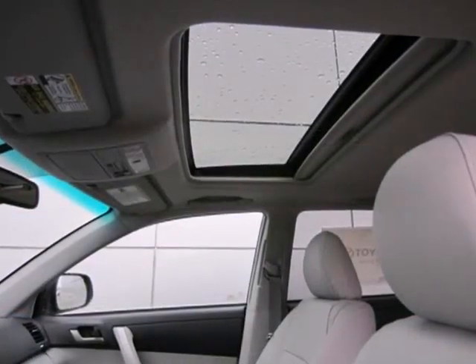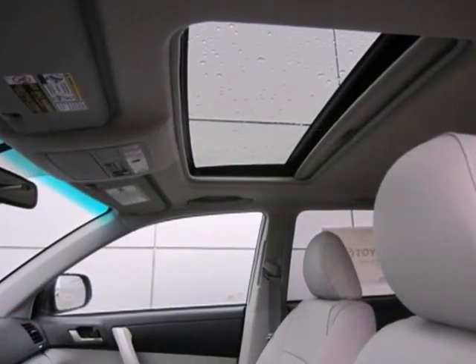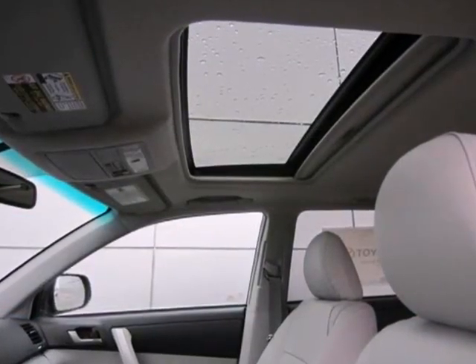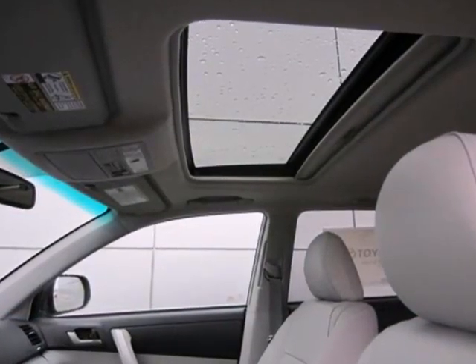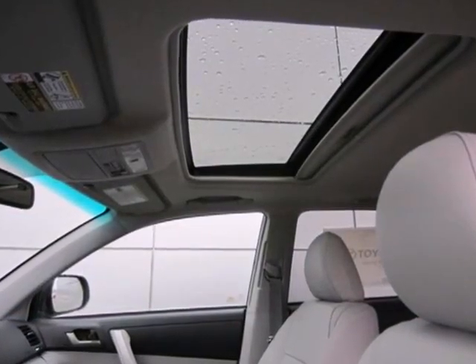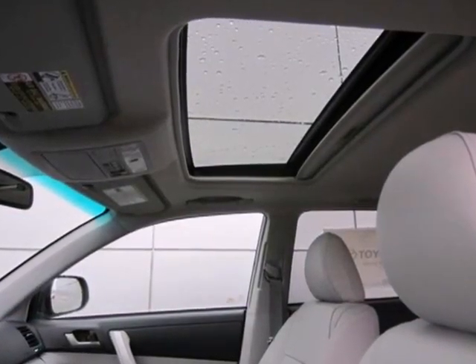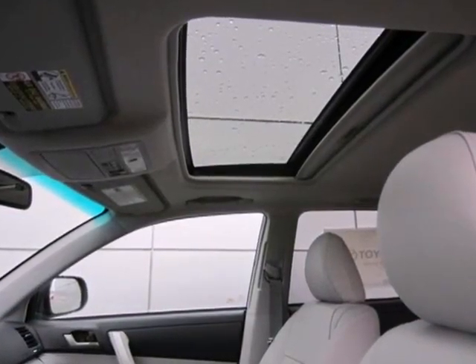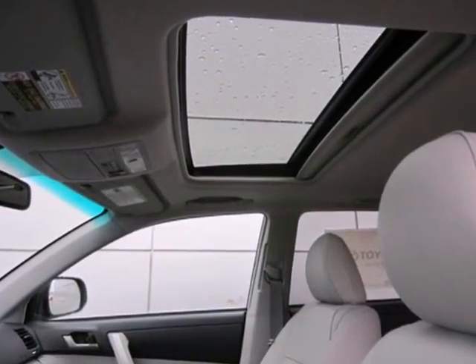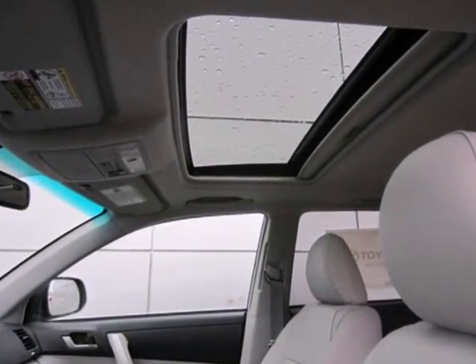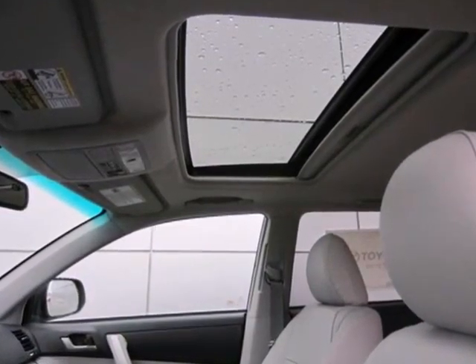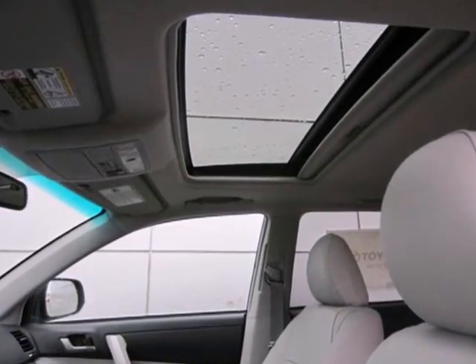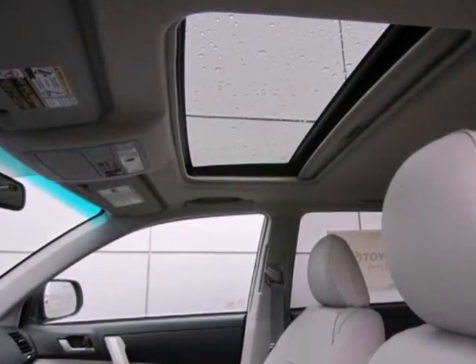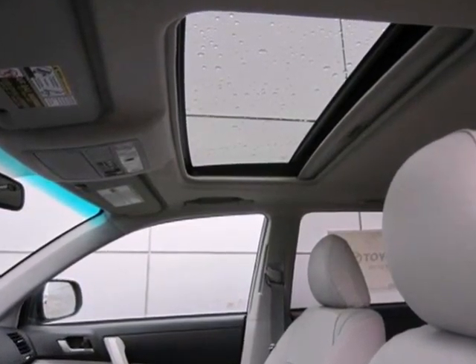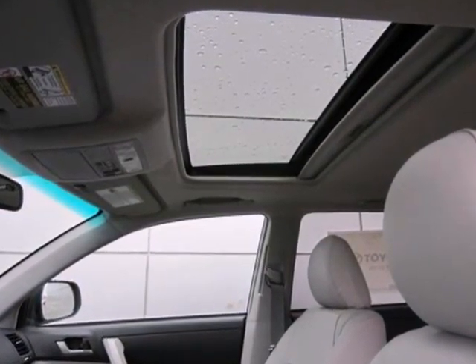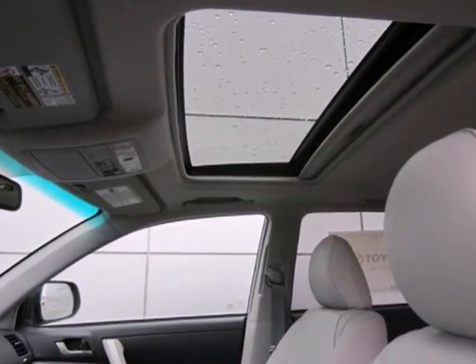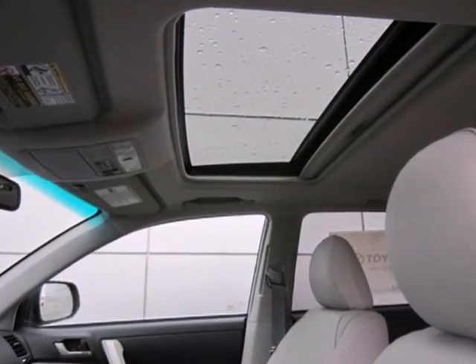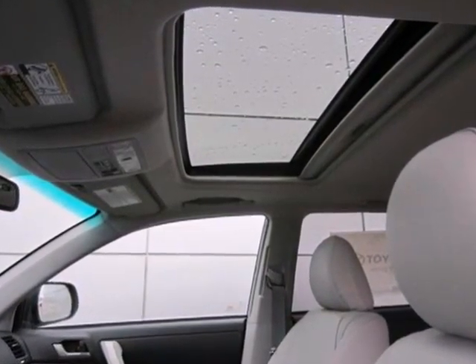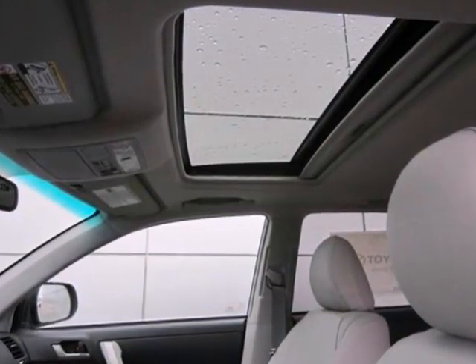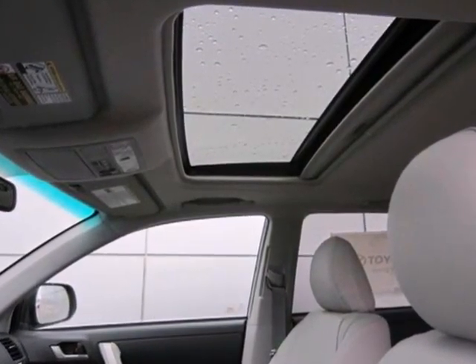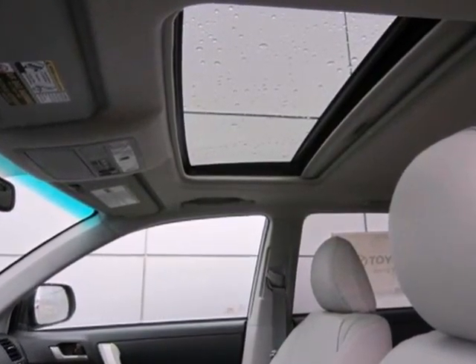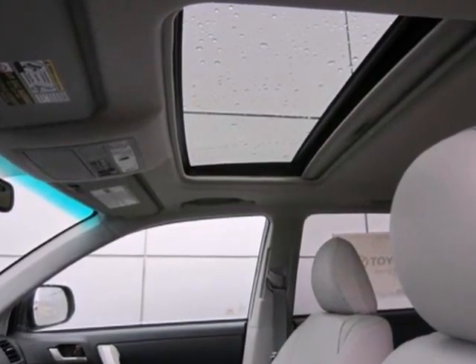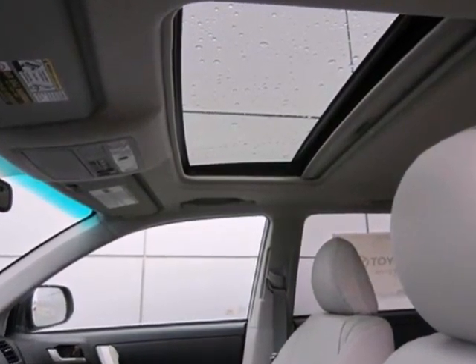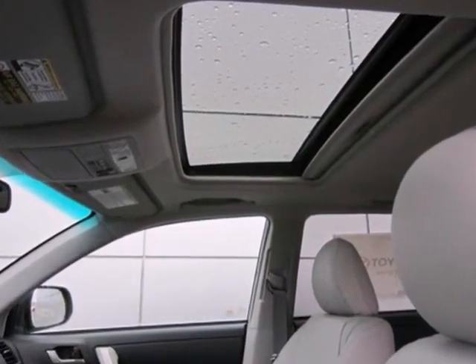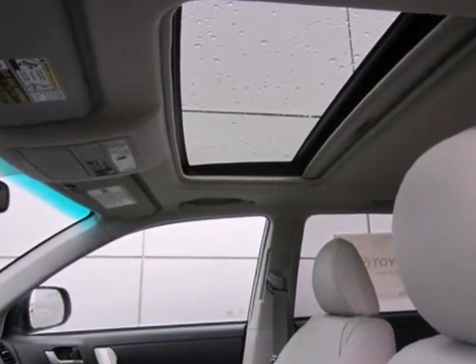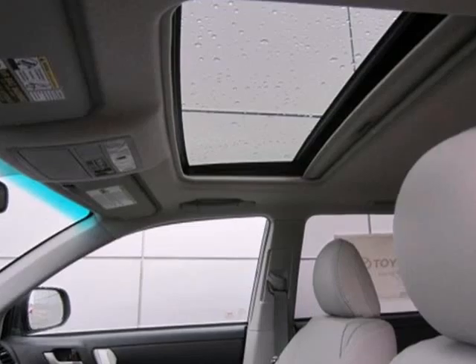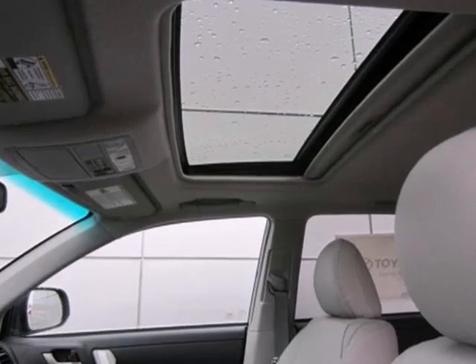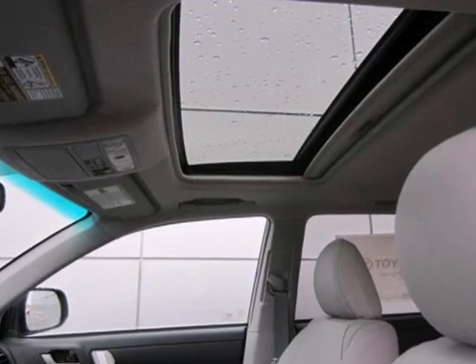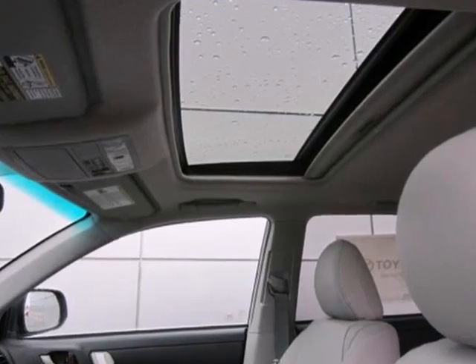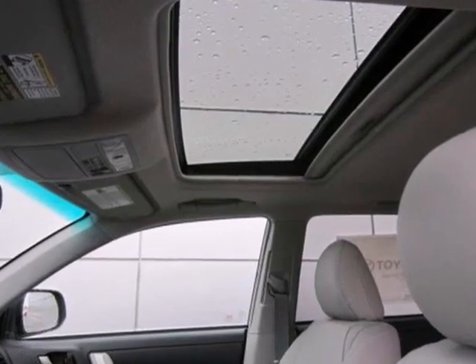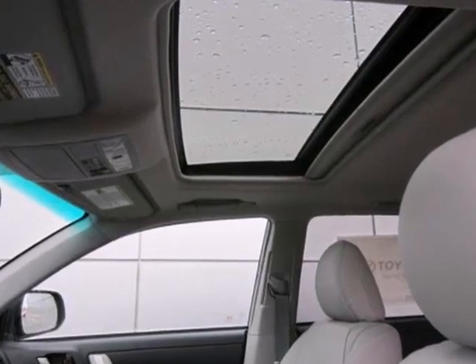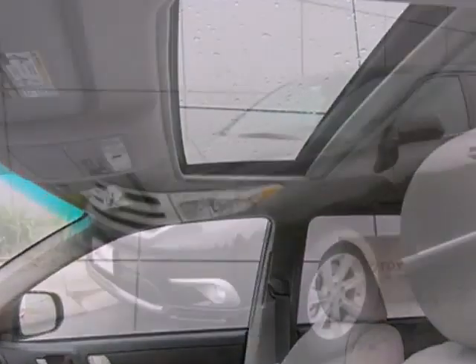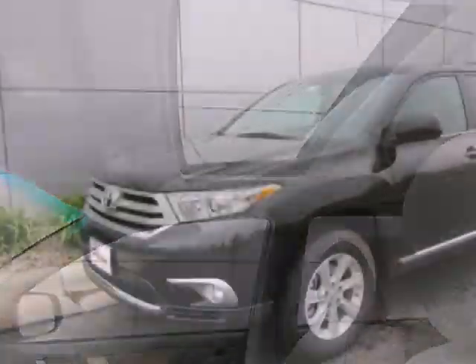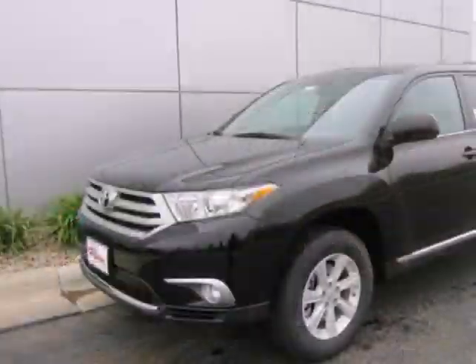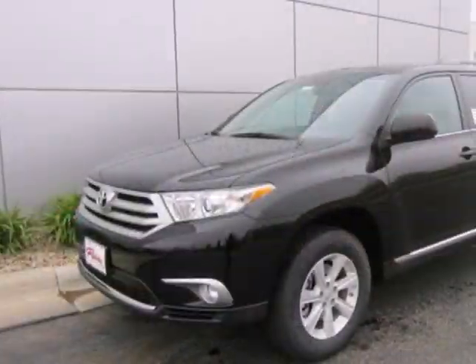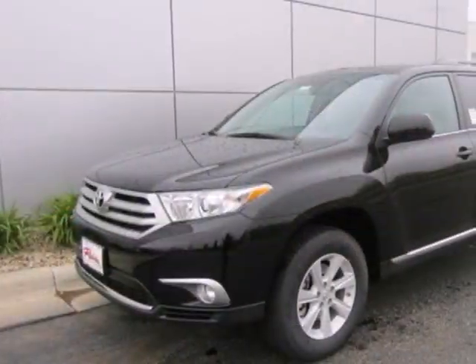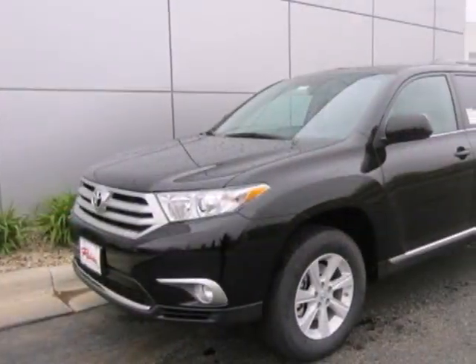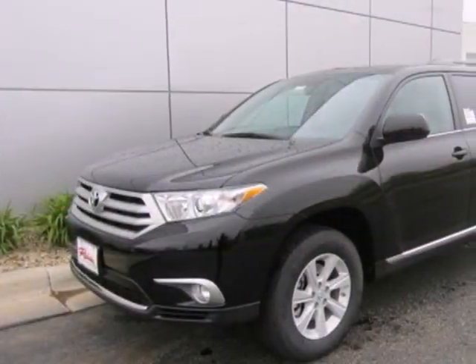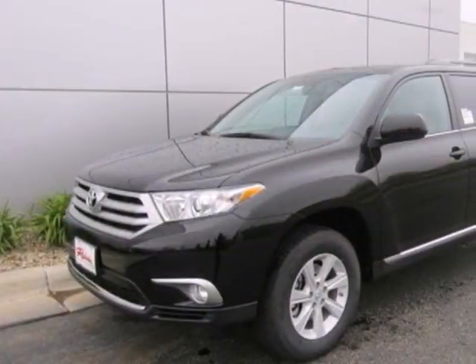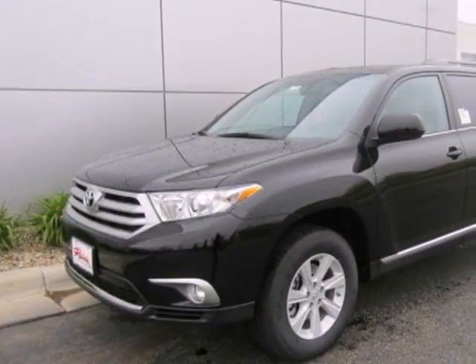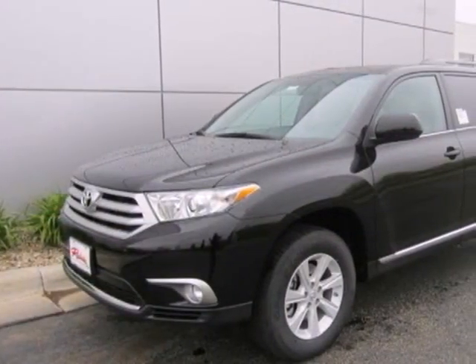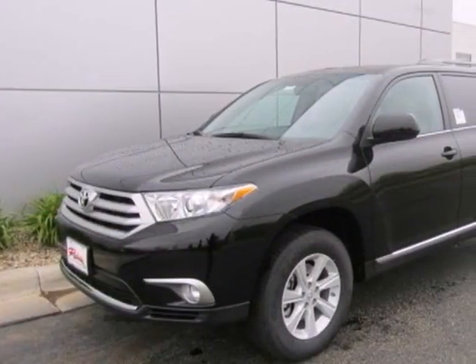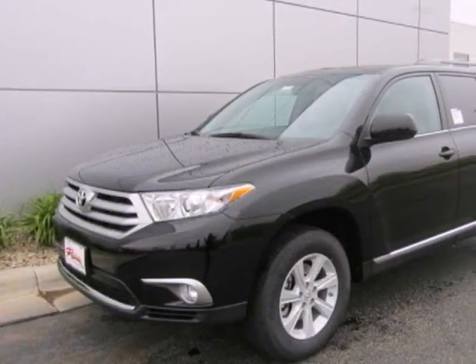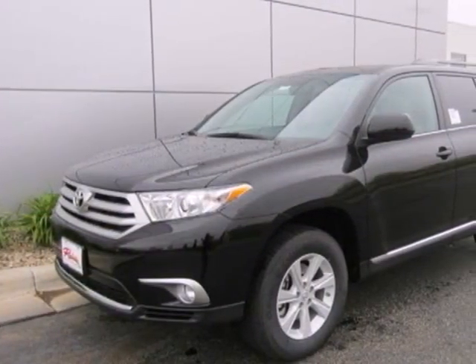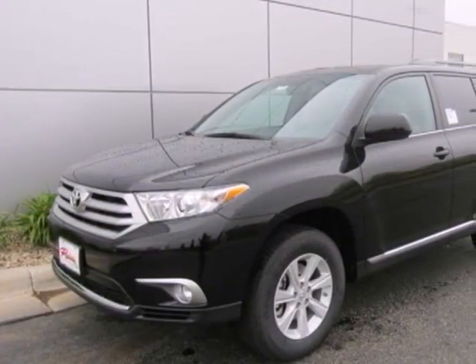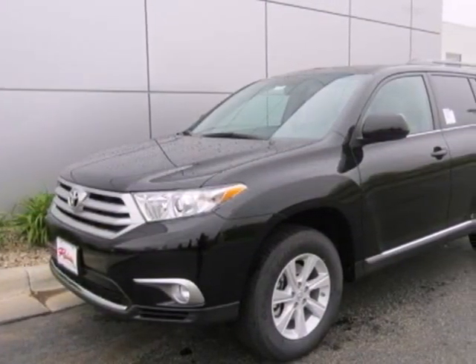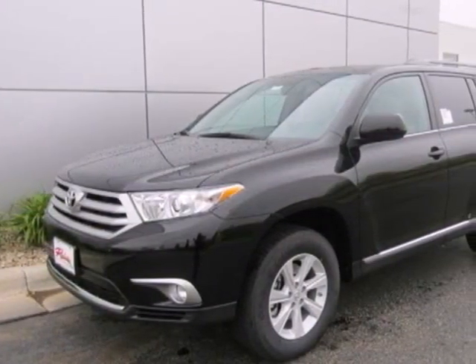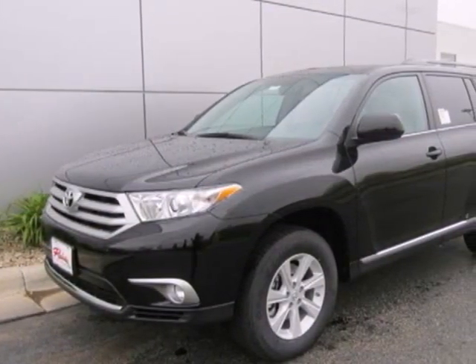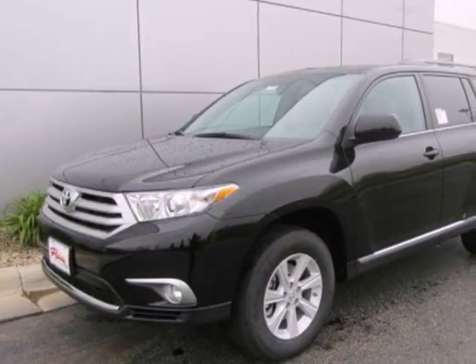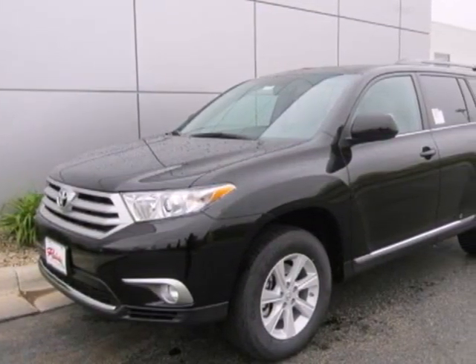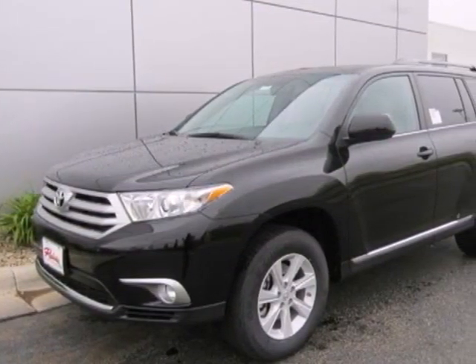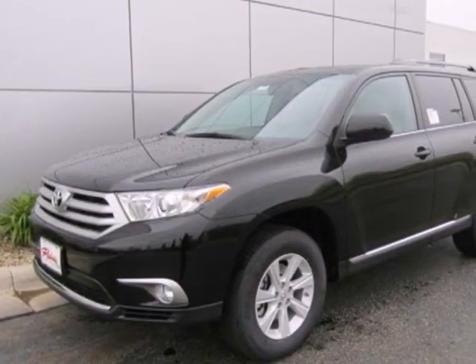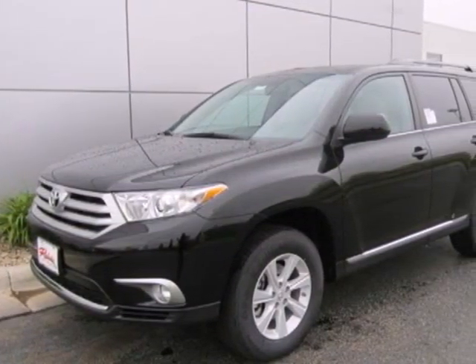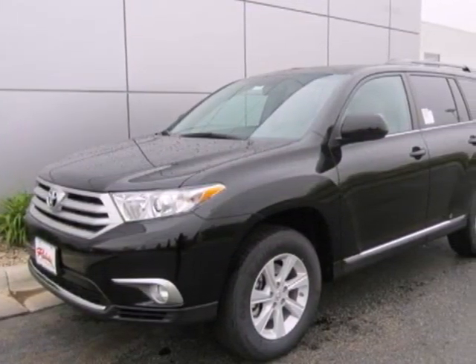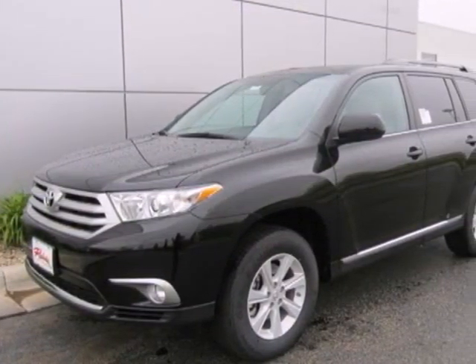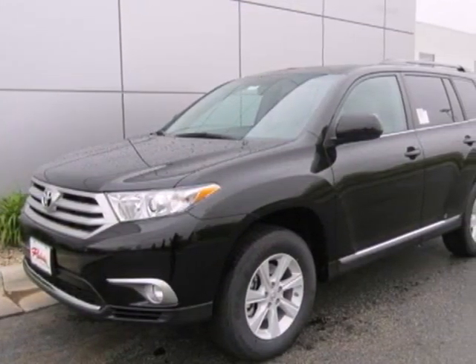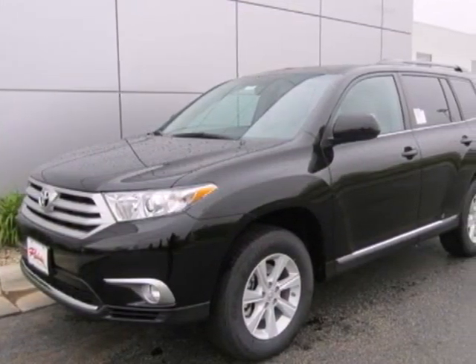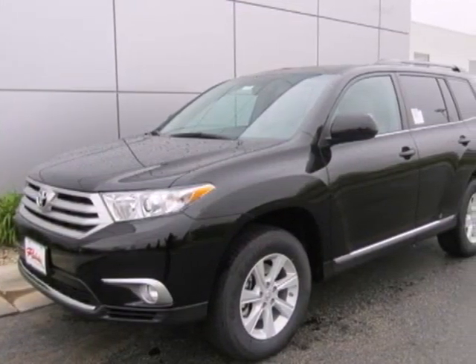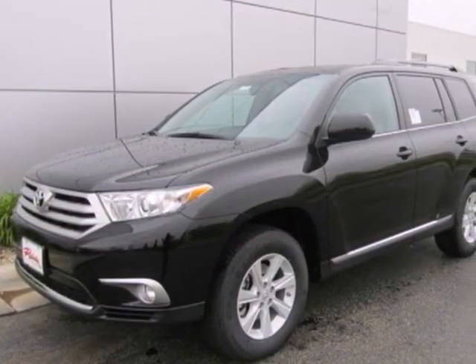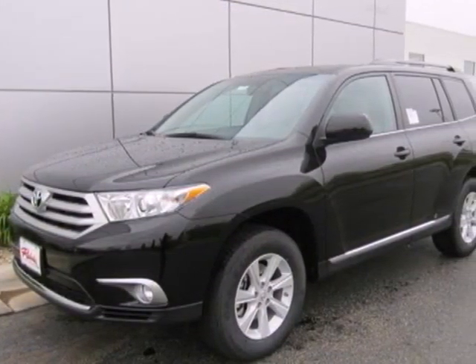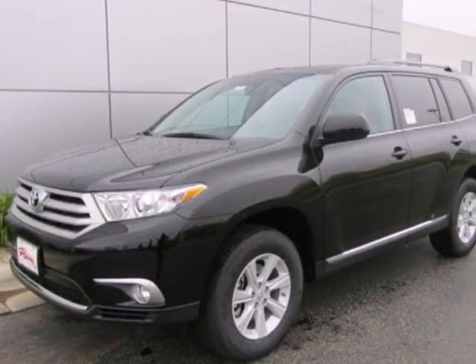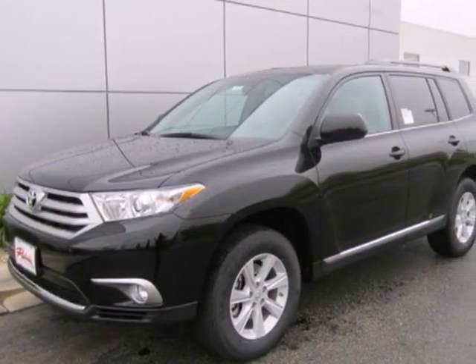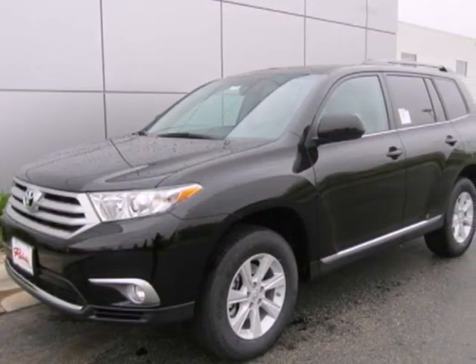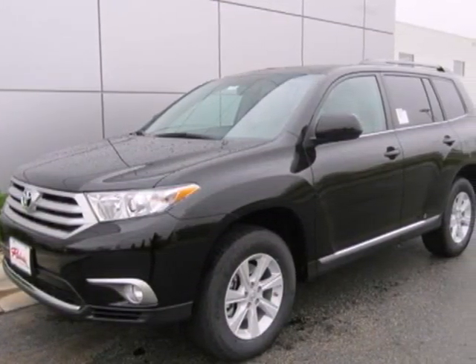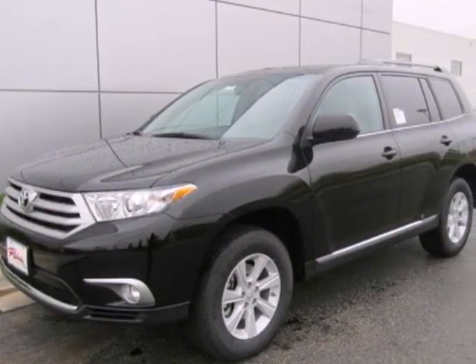Feel protected with its anti-lock brakes and front and rear stabilizer bars. Come on in today for a test drive and make it yours.